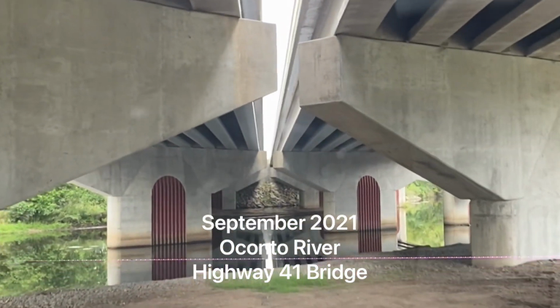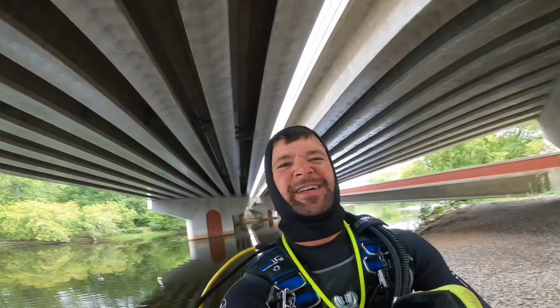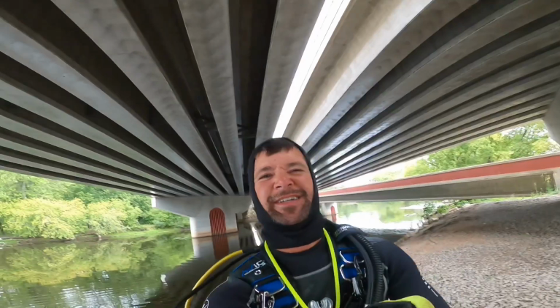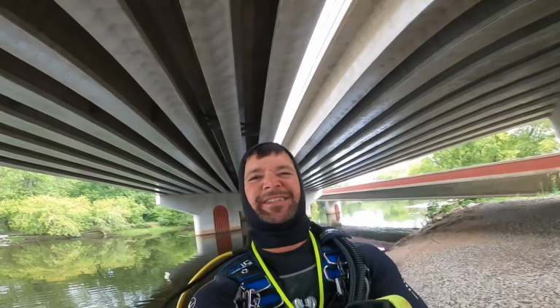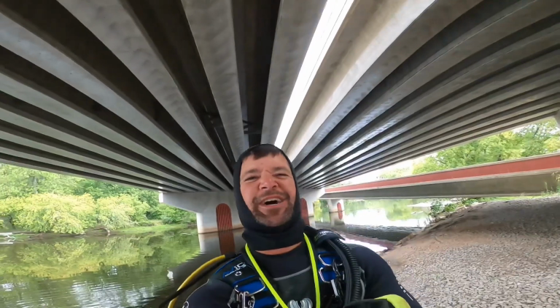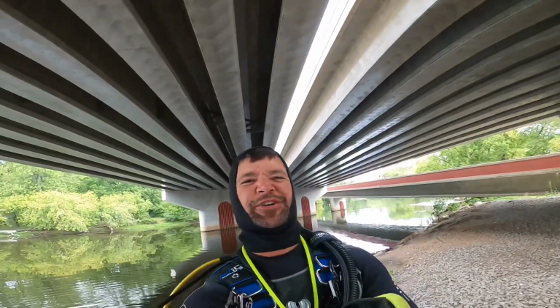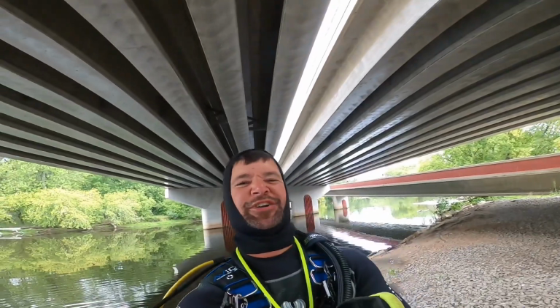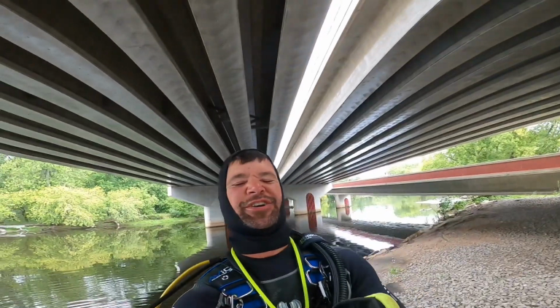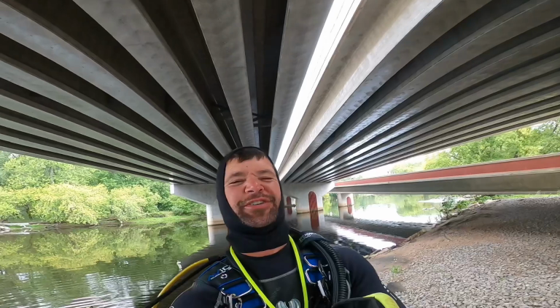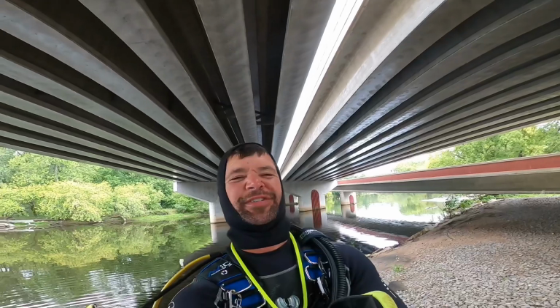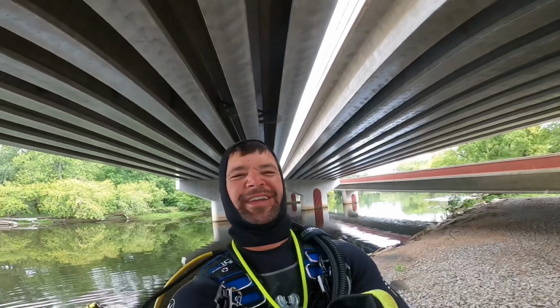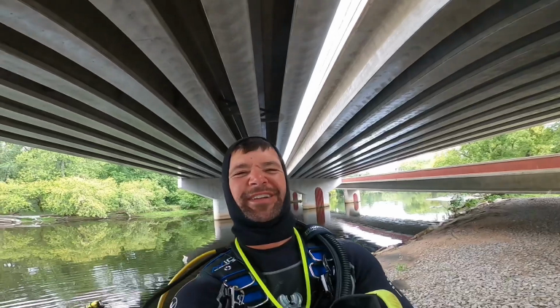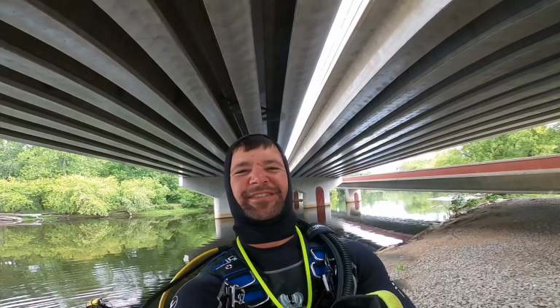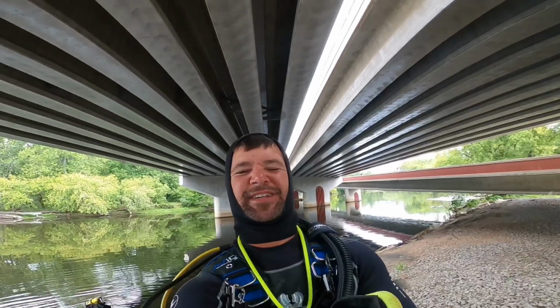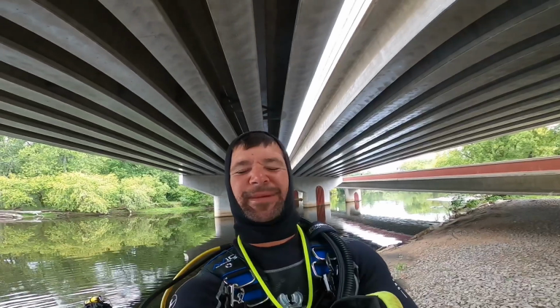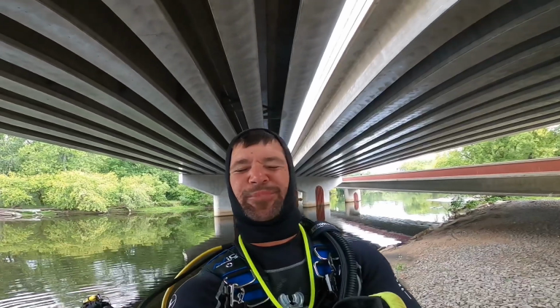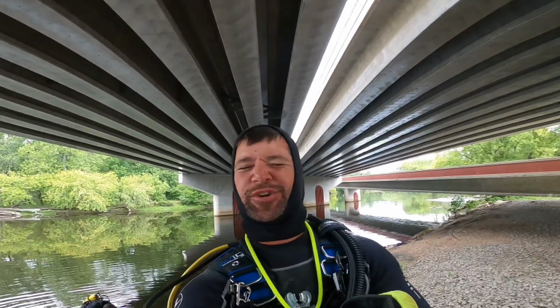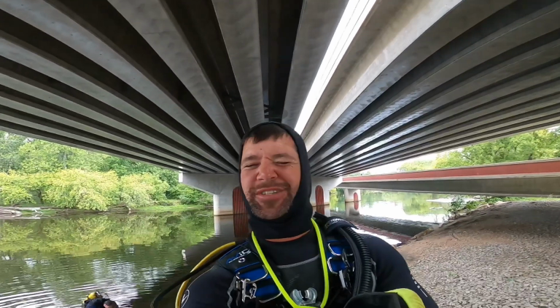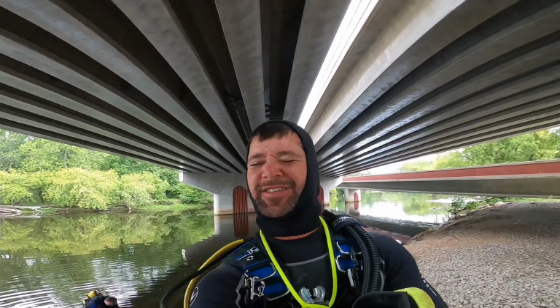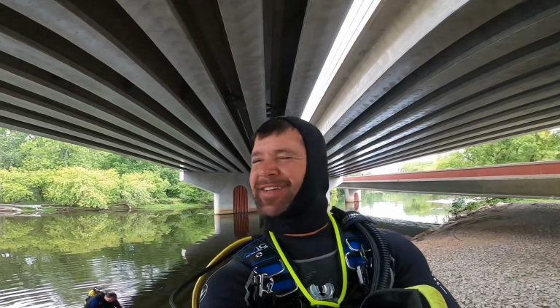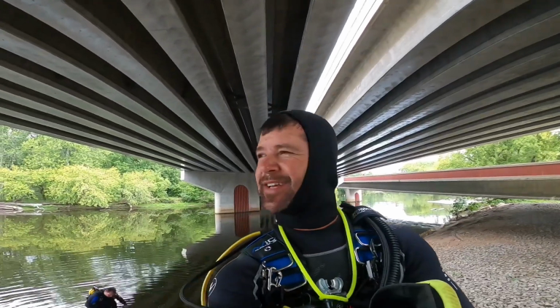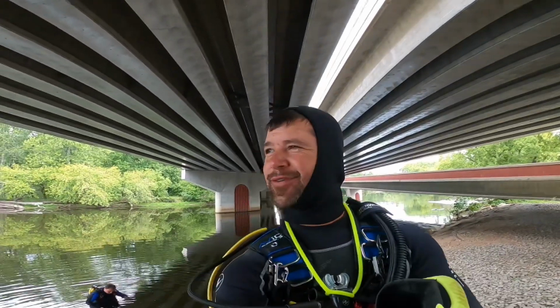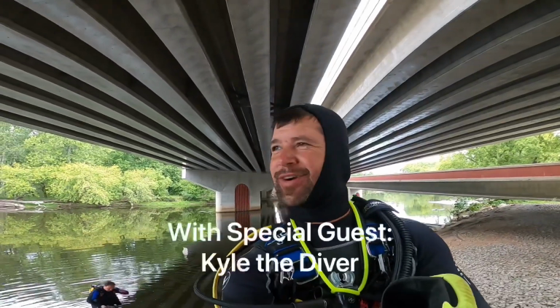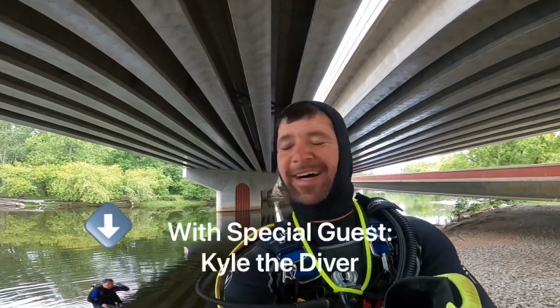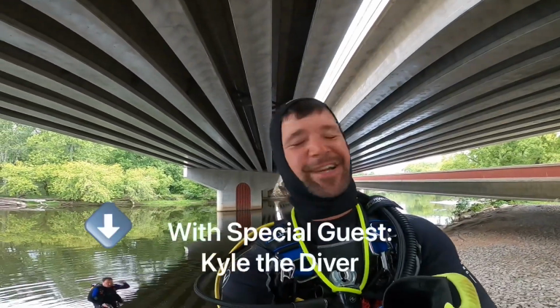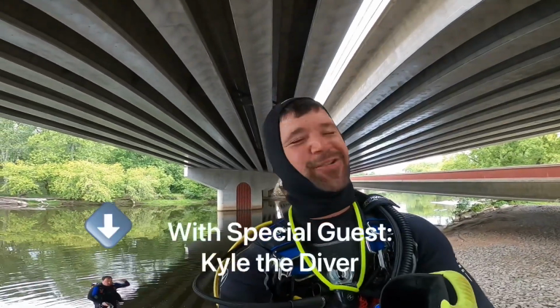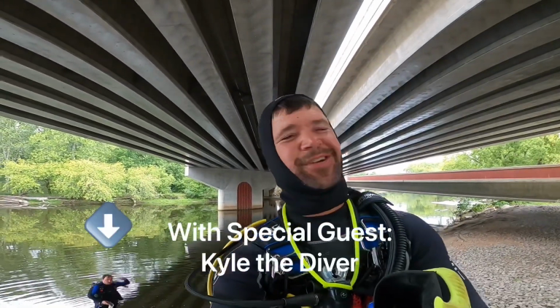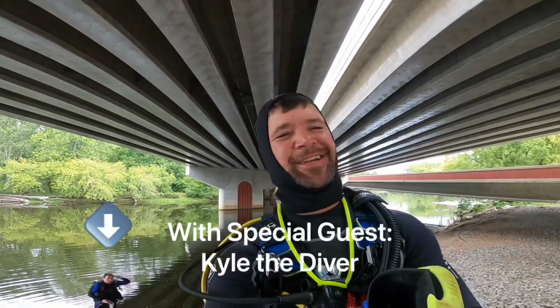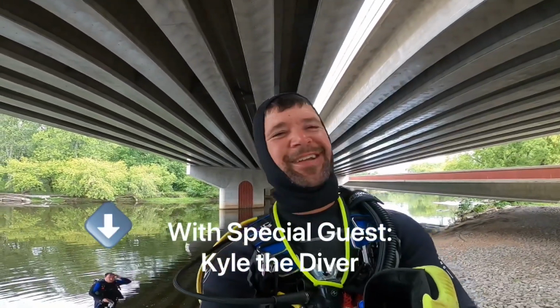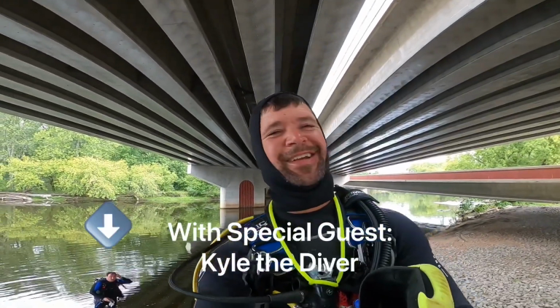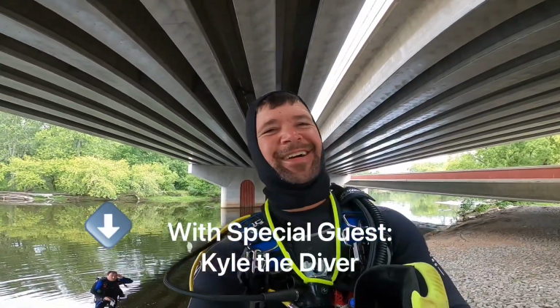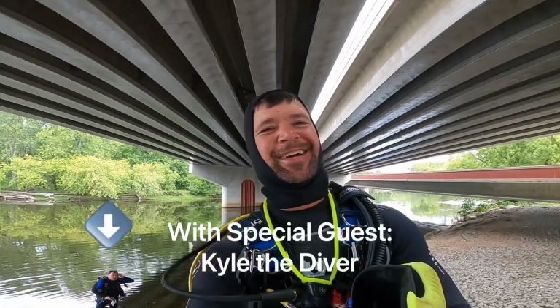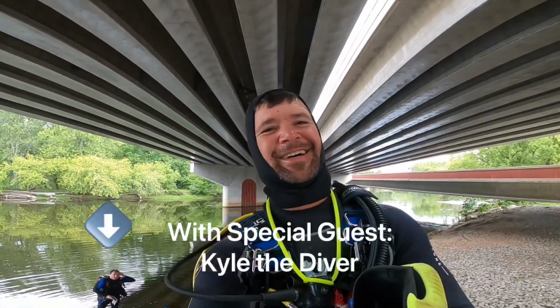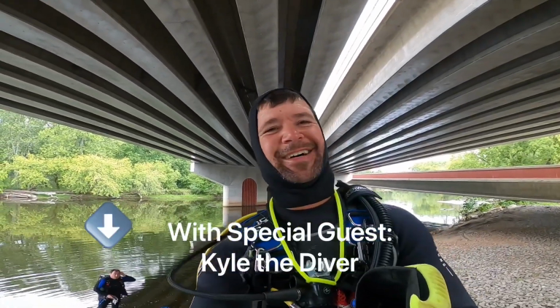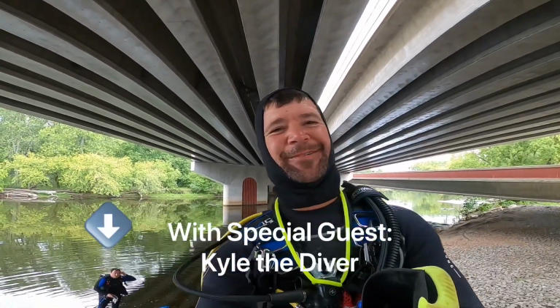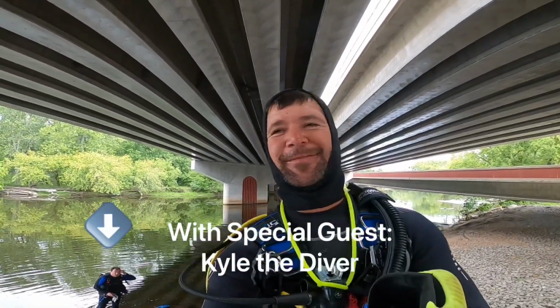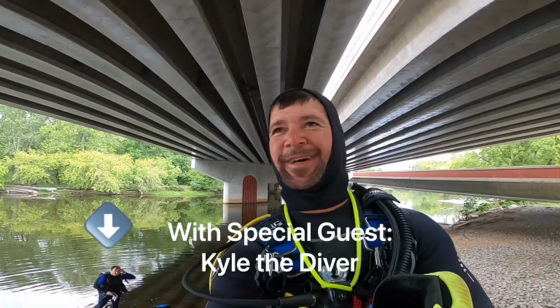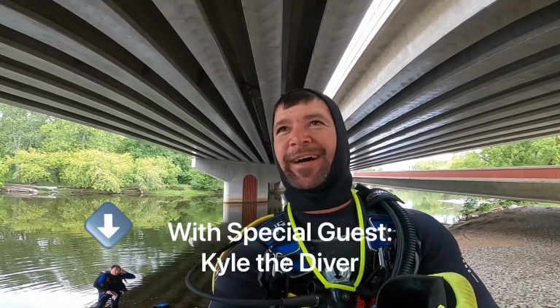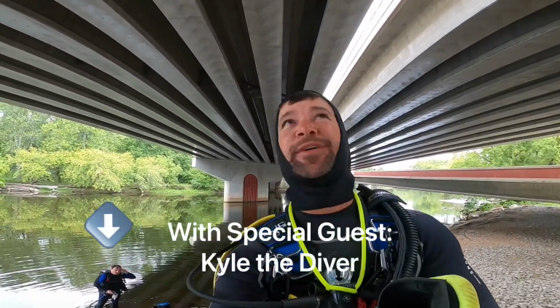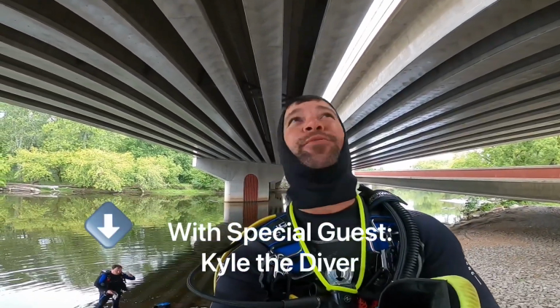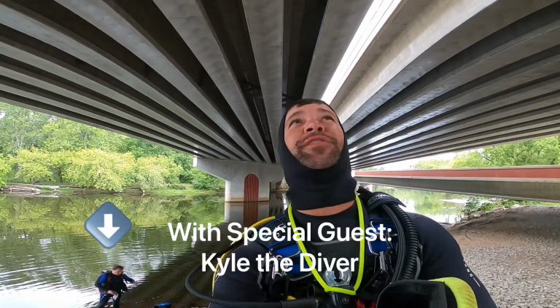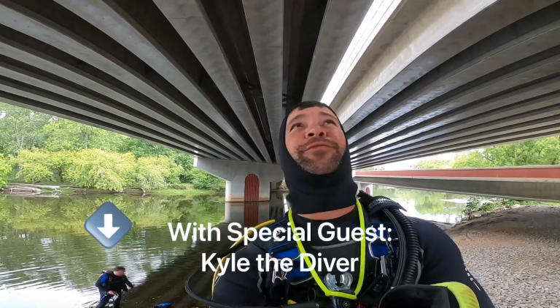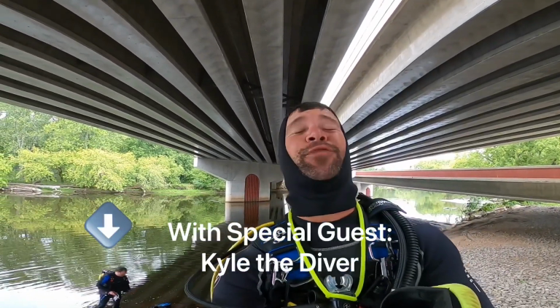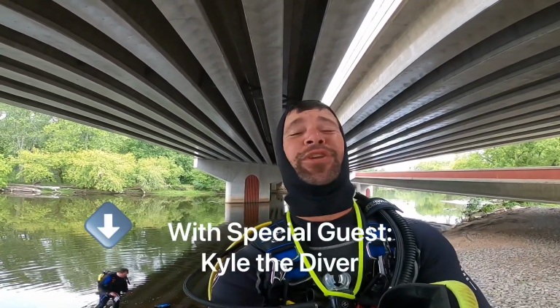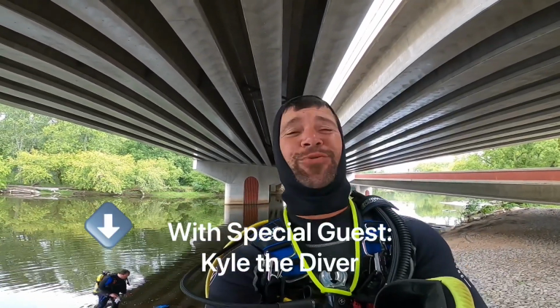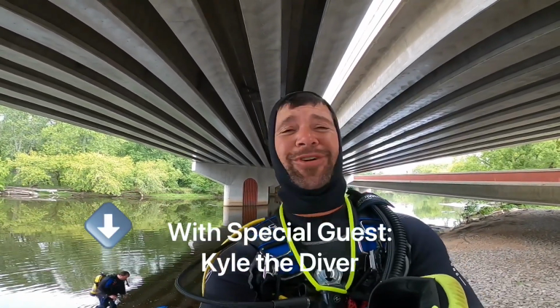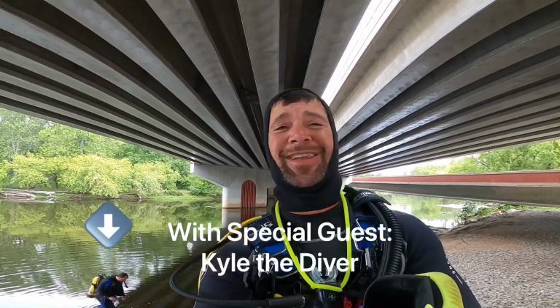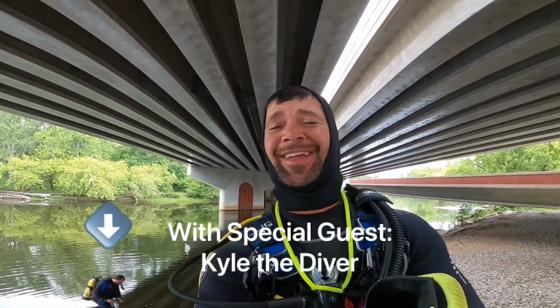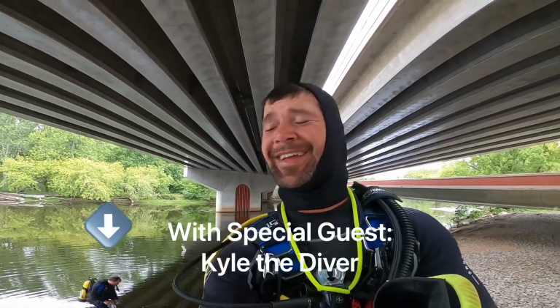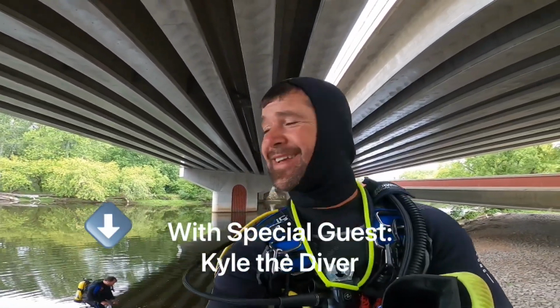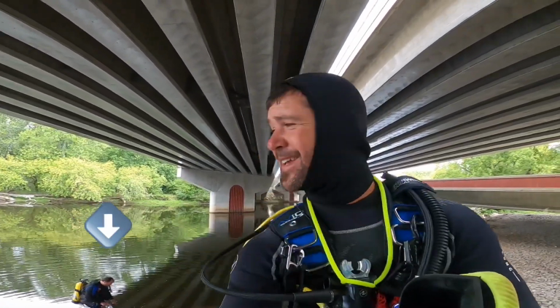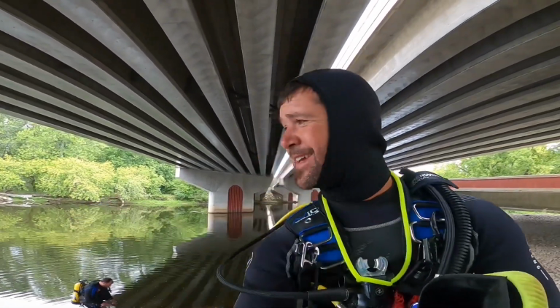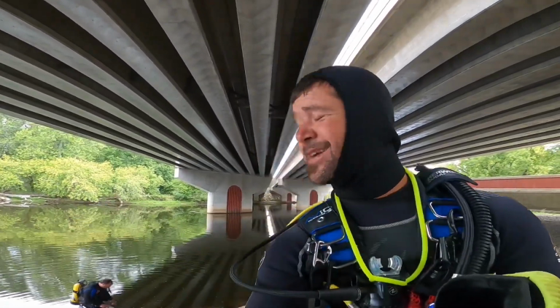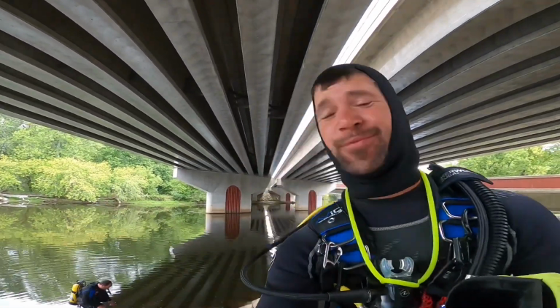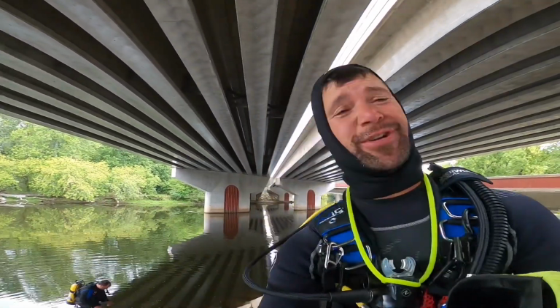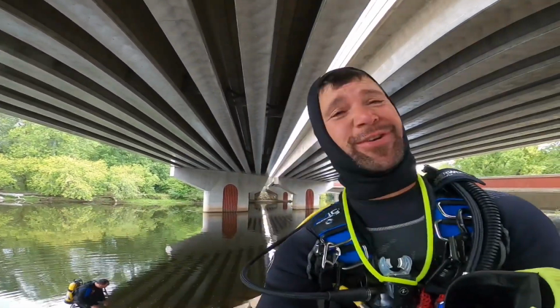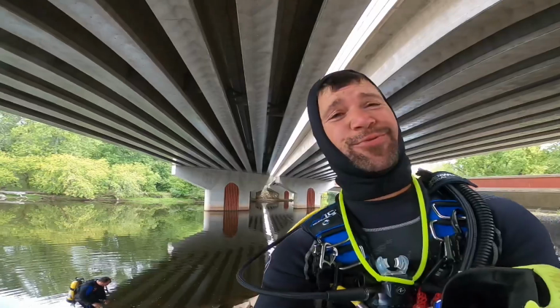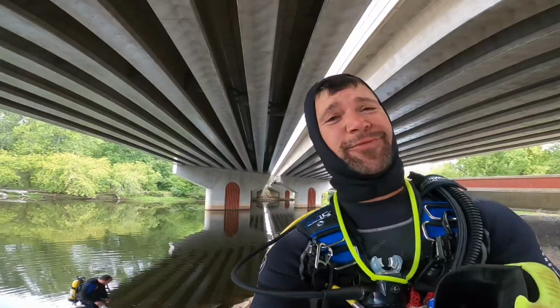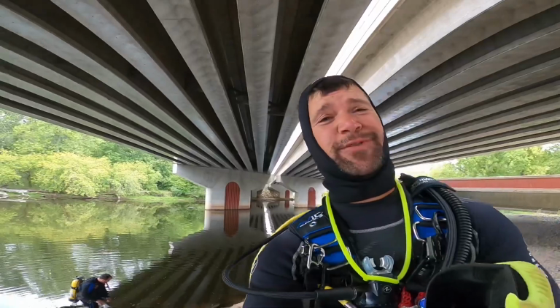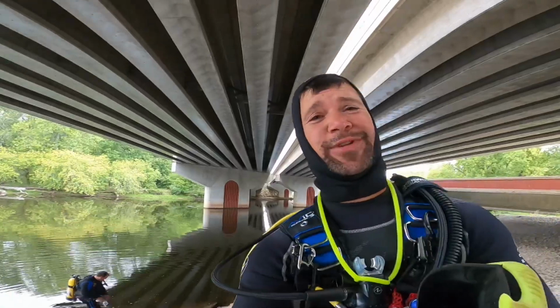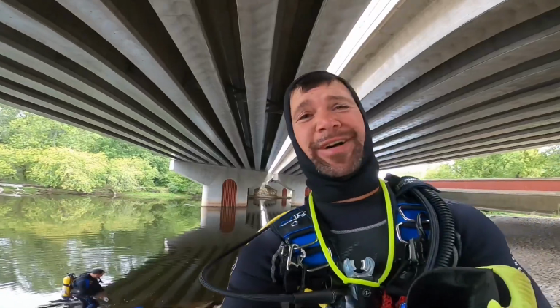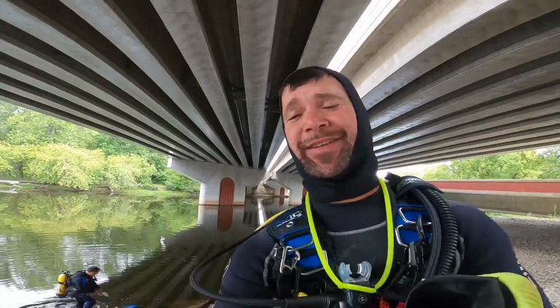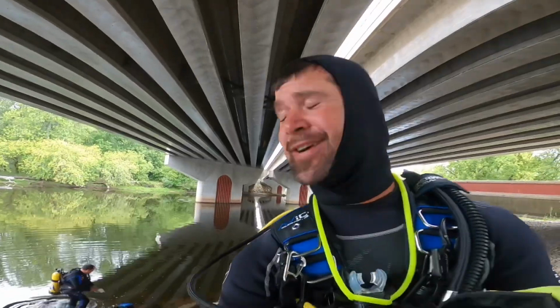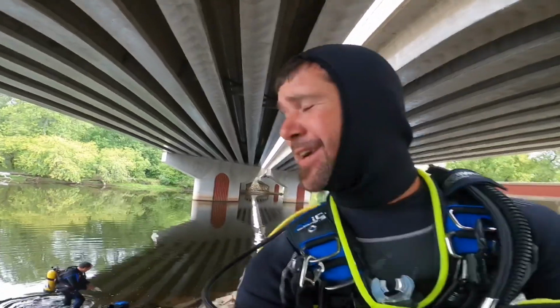Down here under the Interstate Bridge, McConnell, Highway 141 — pretty cool view down there.